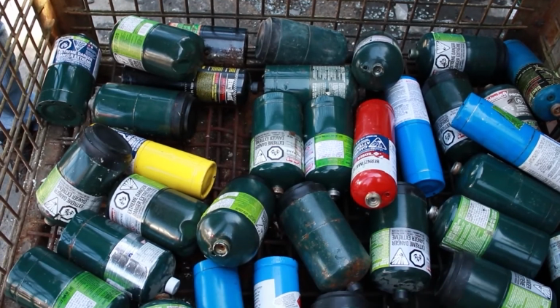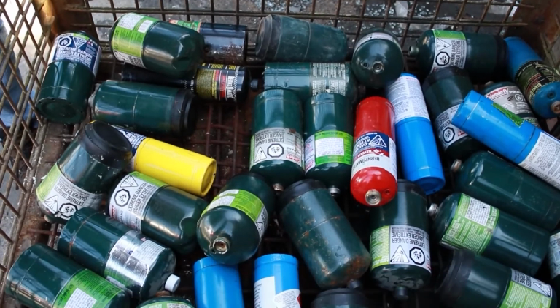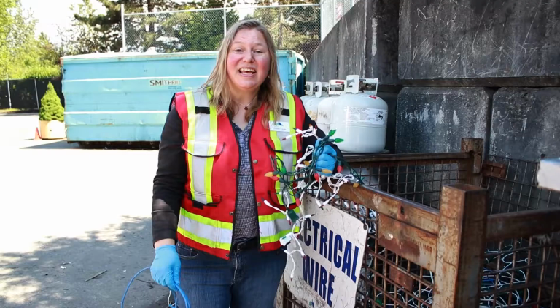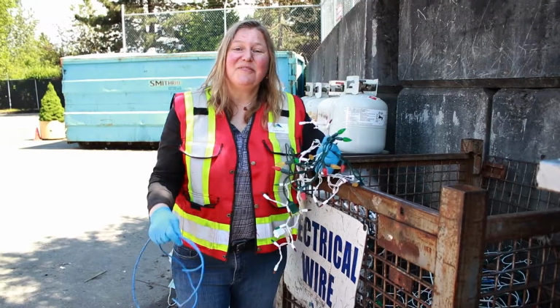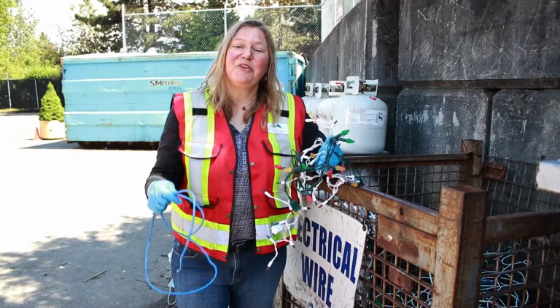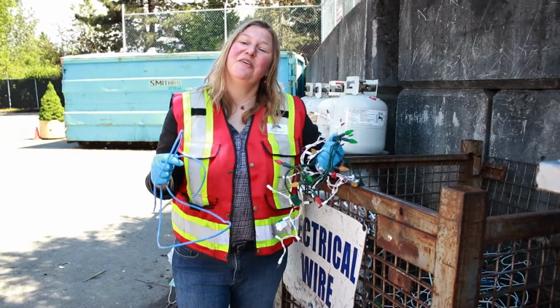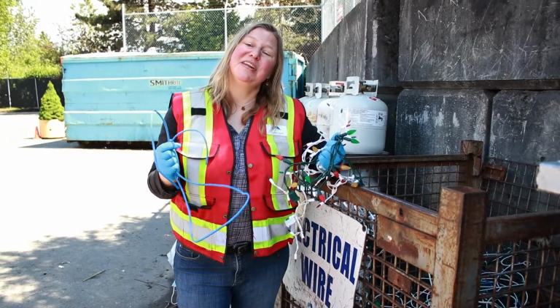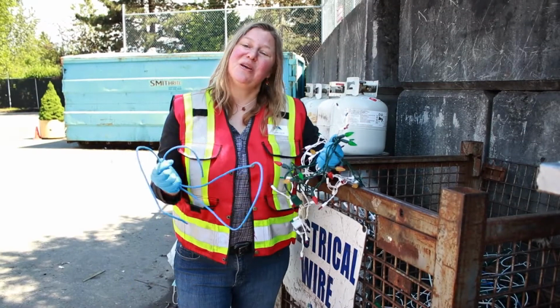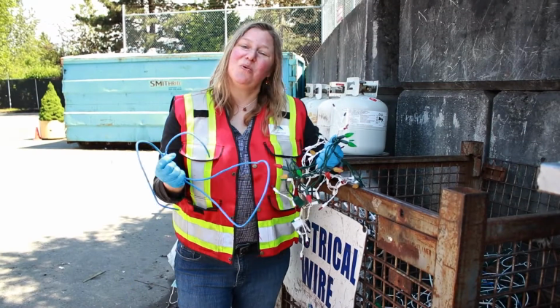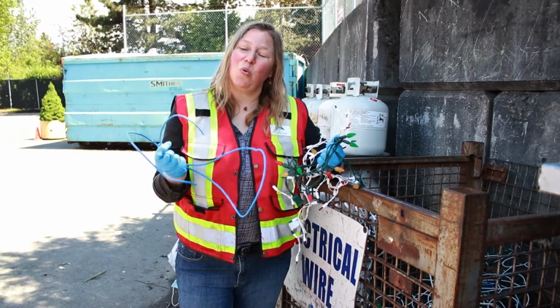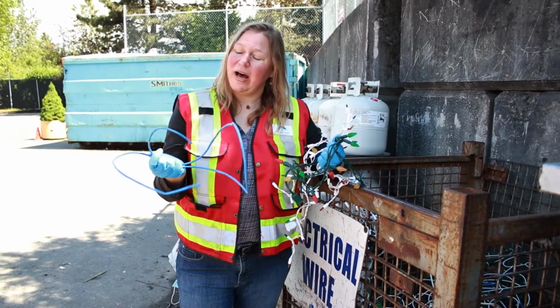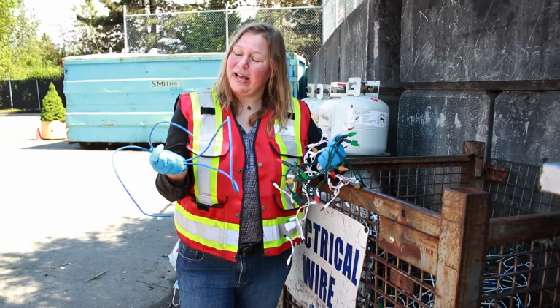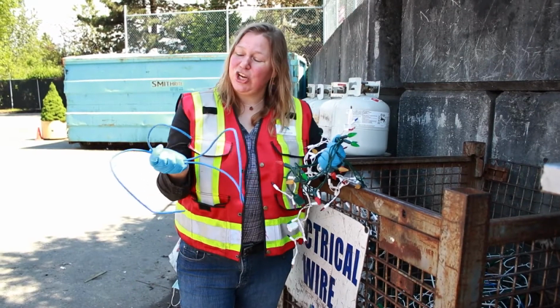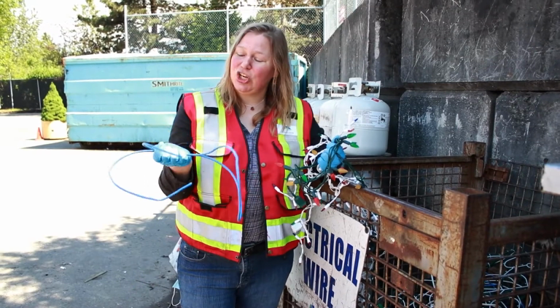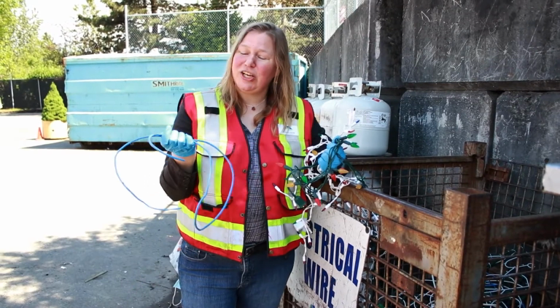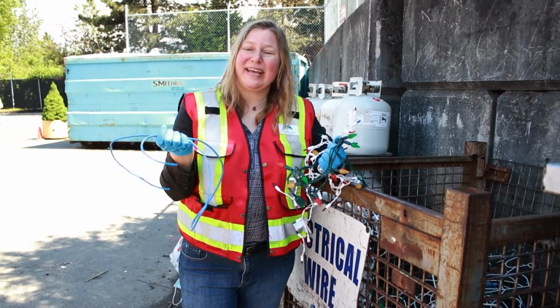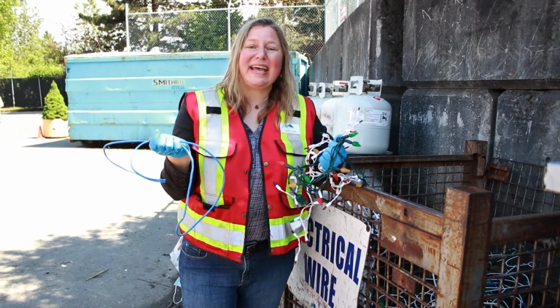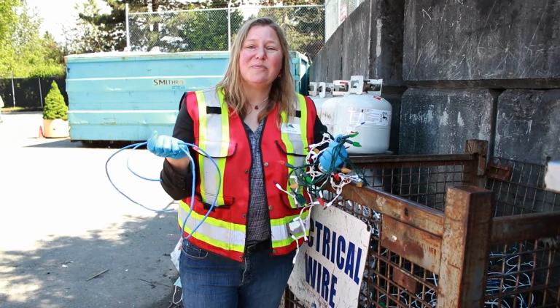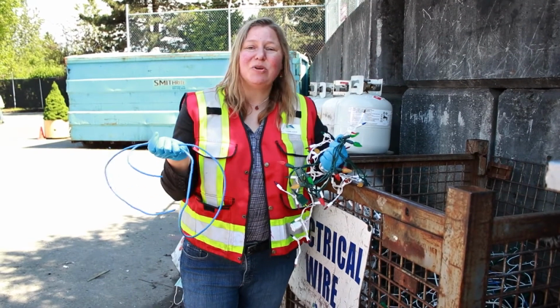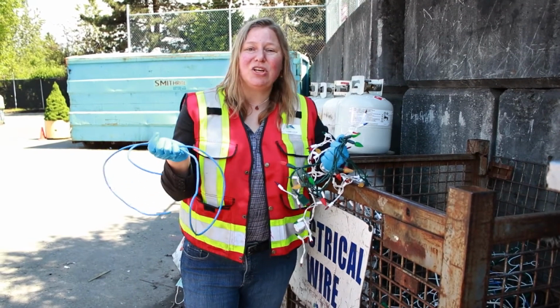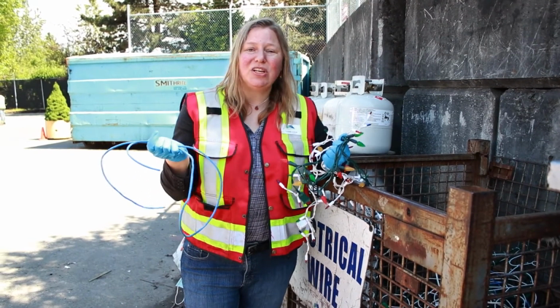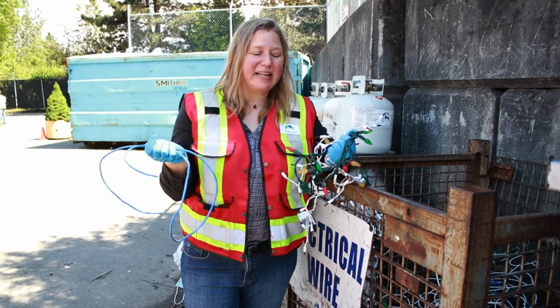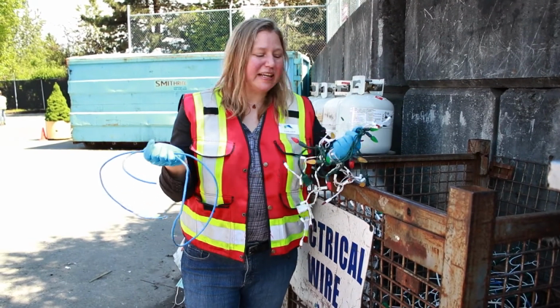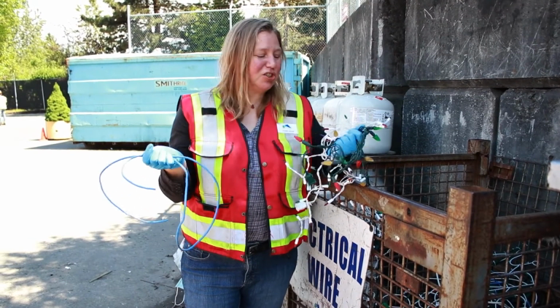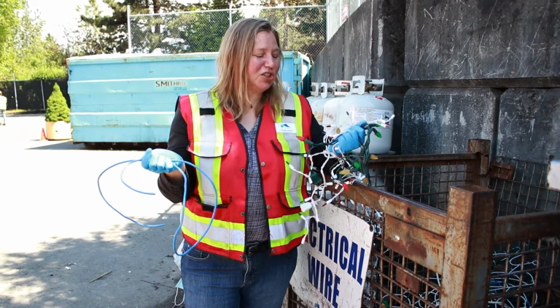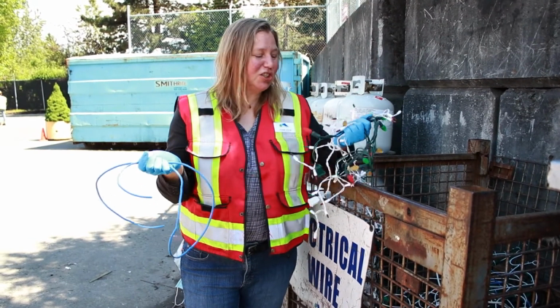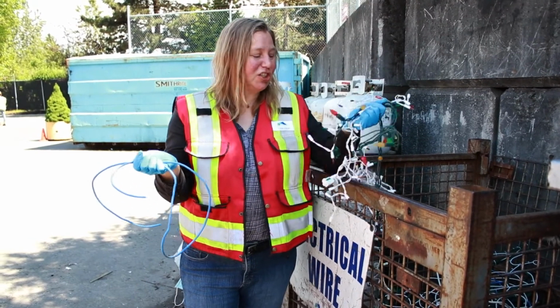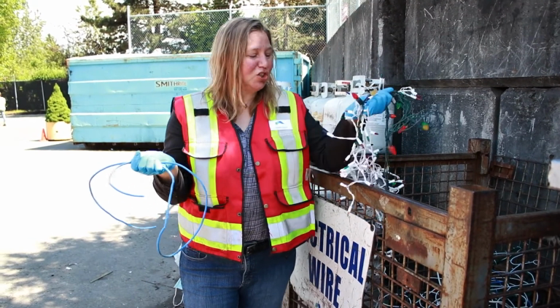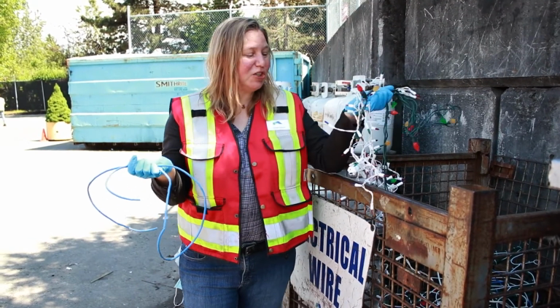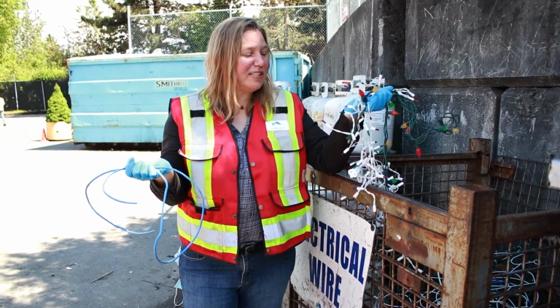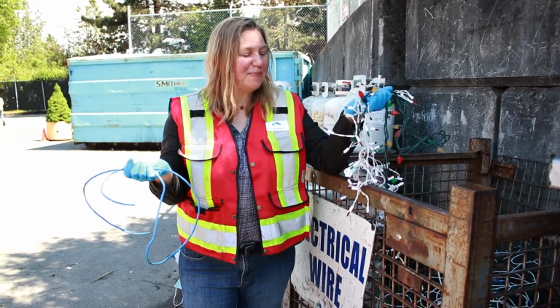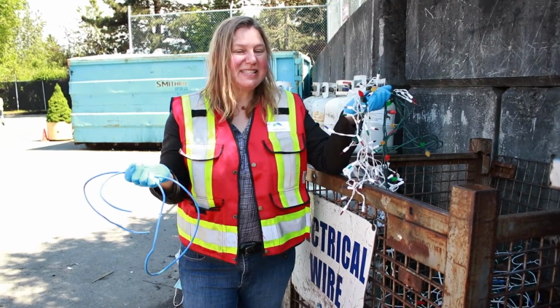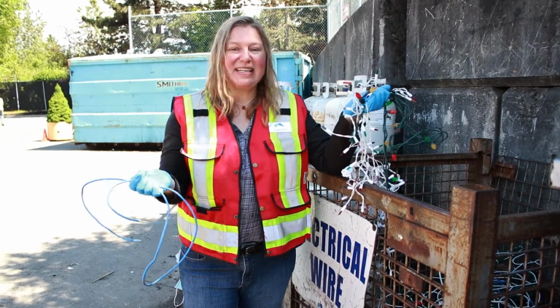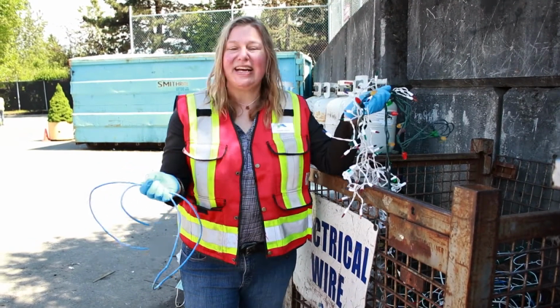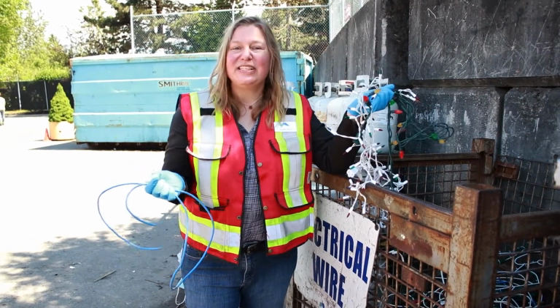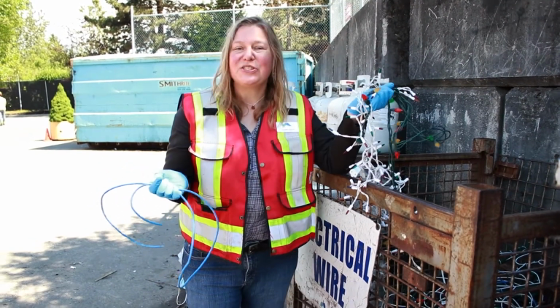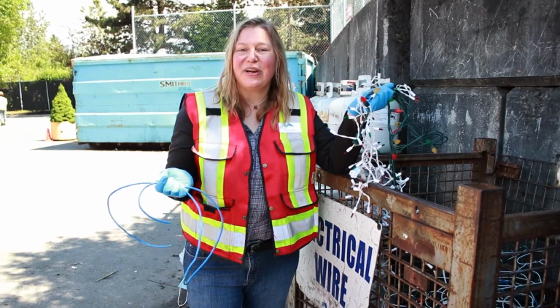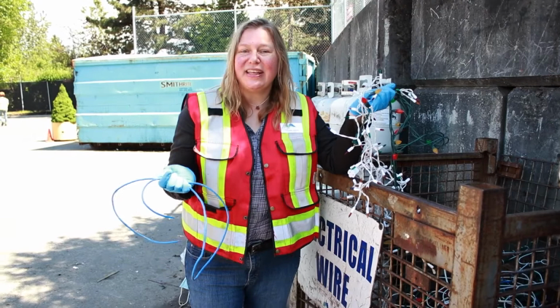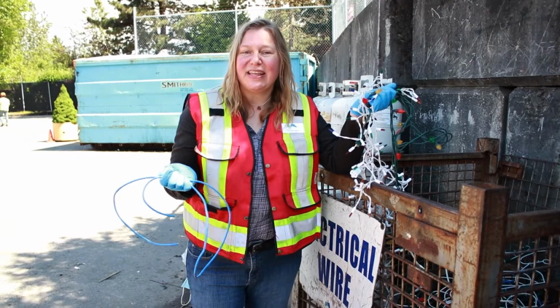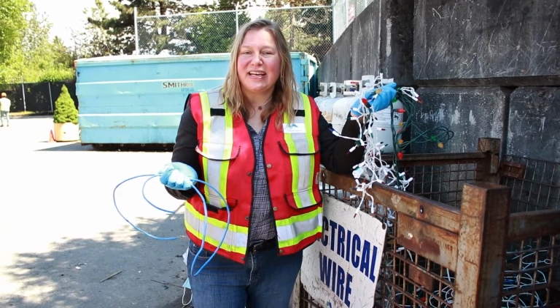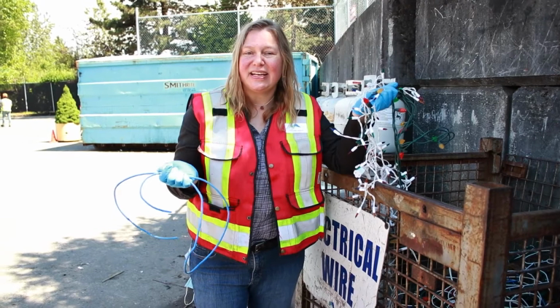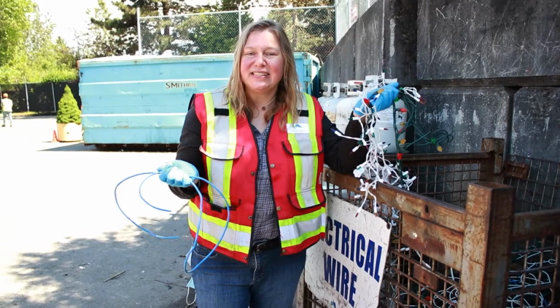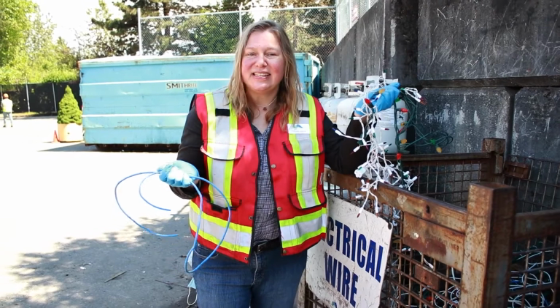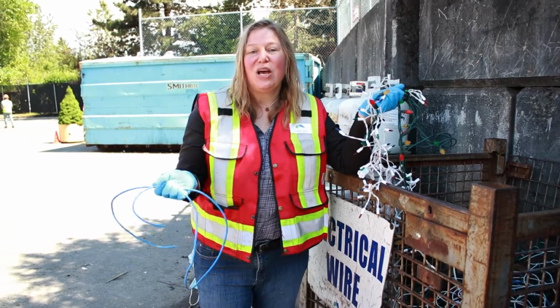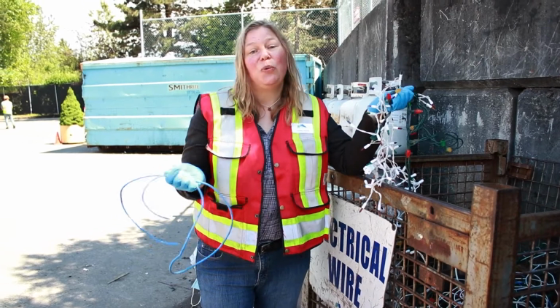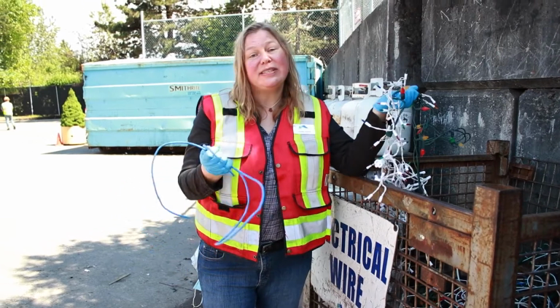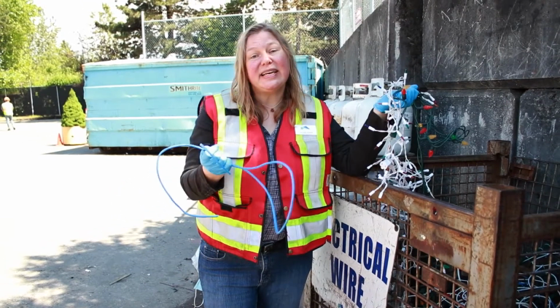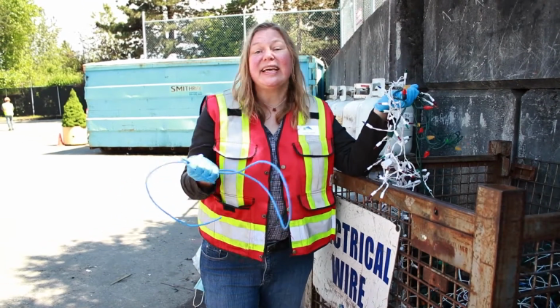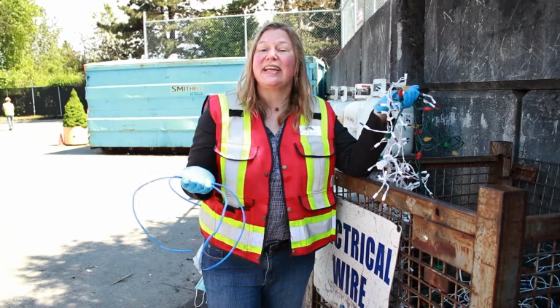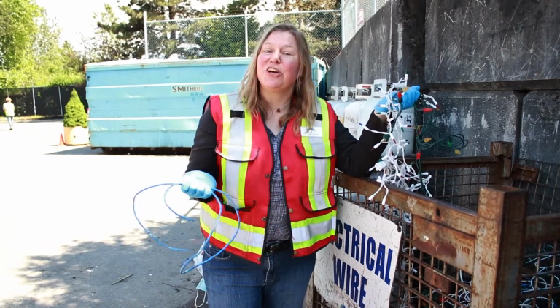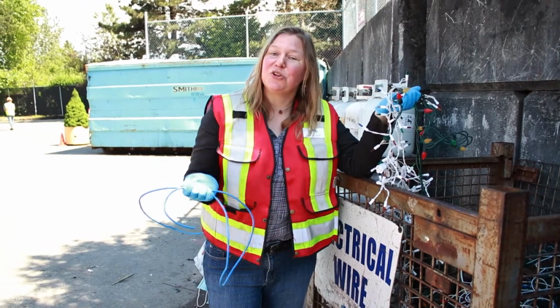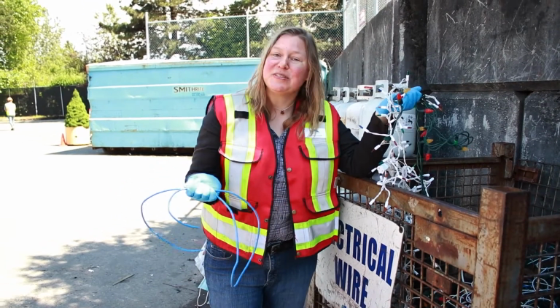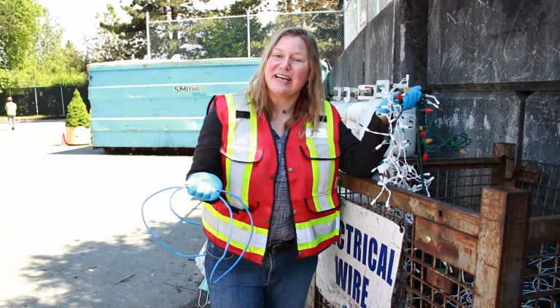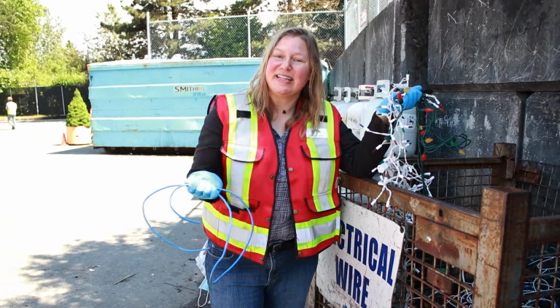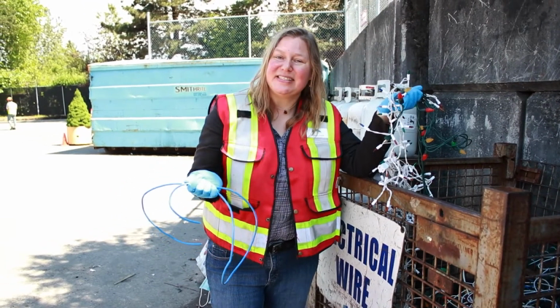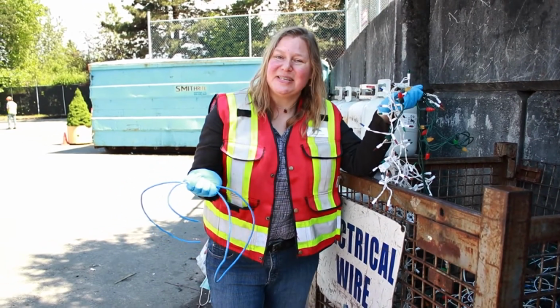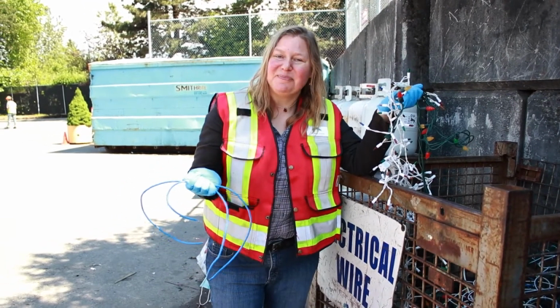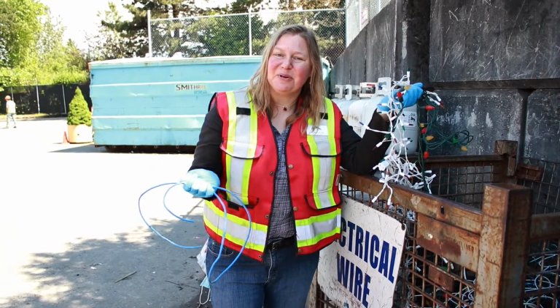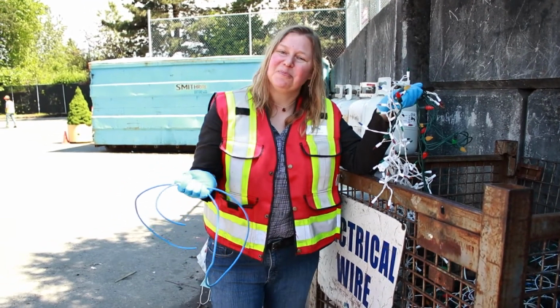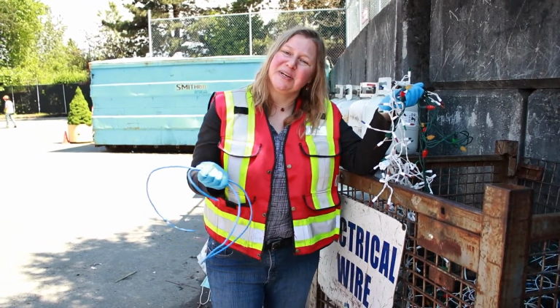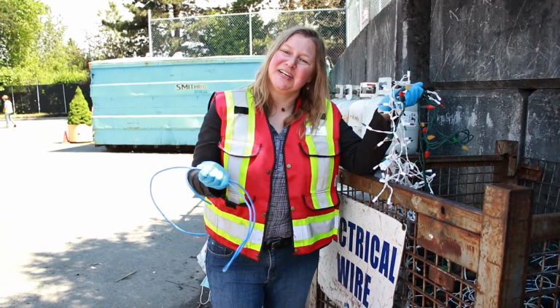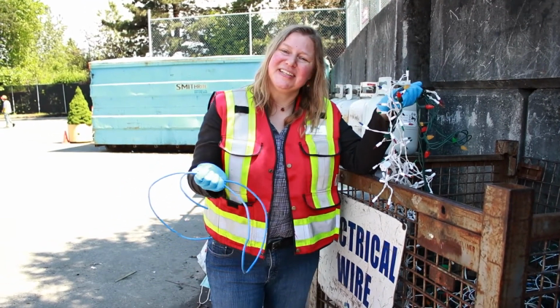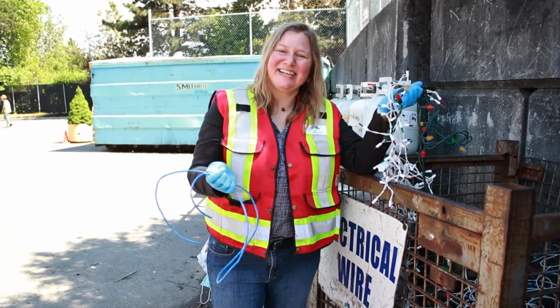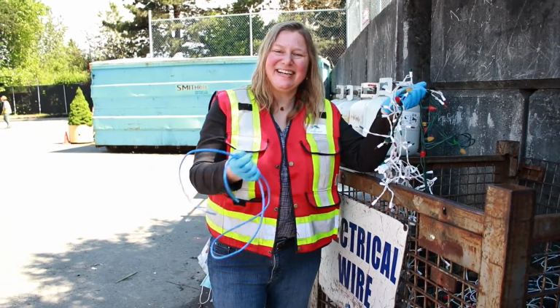If you have any wire, cable, electrical, Christmas lights or anything else, we take it here at the Recycling Depot. Bring it on down.